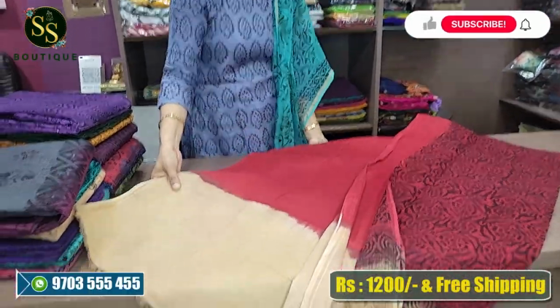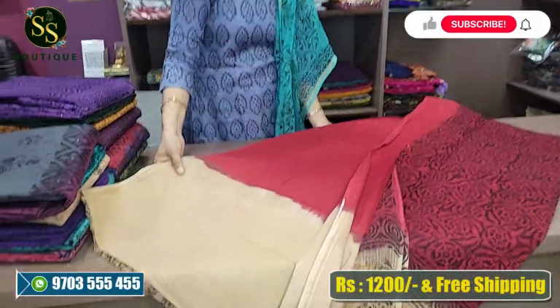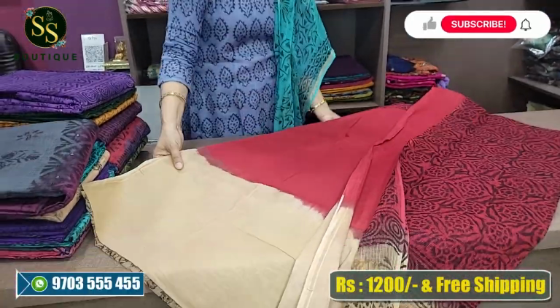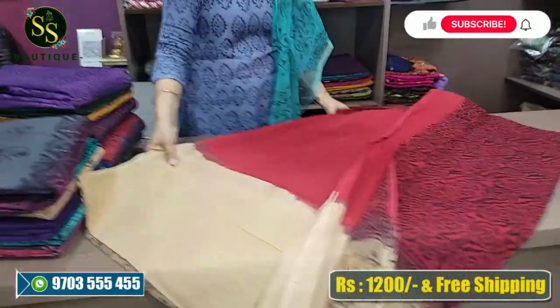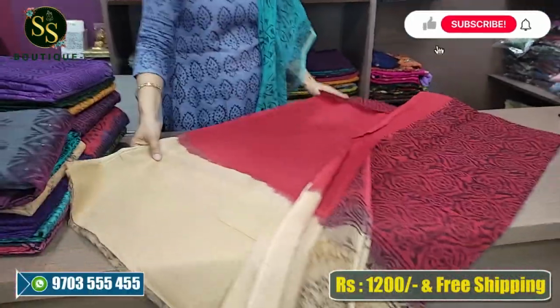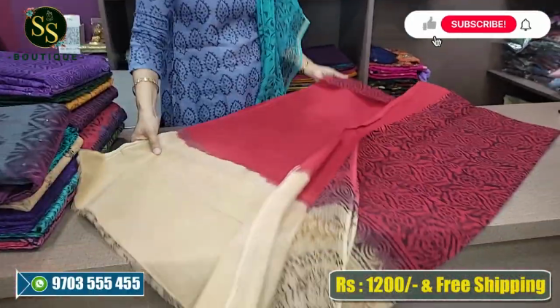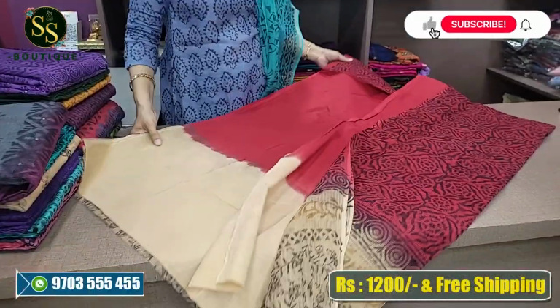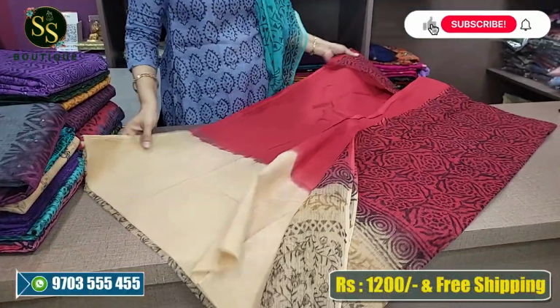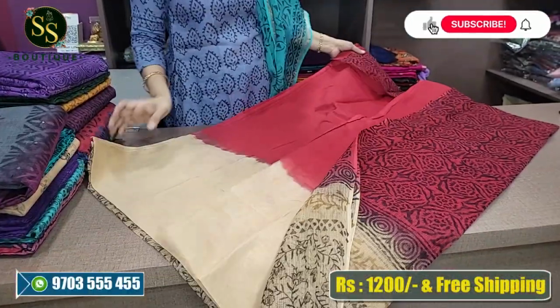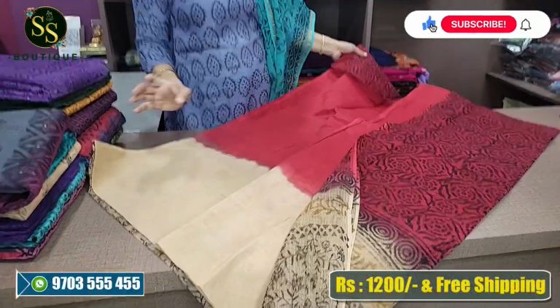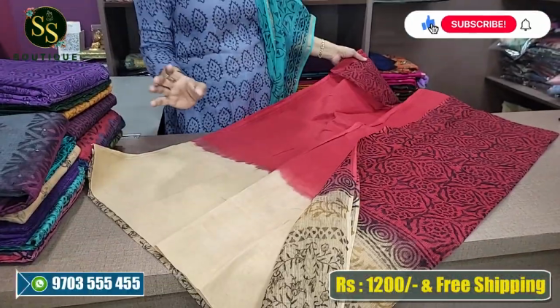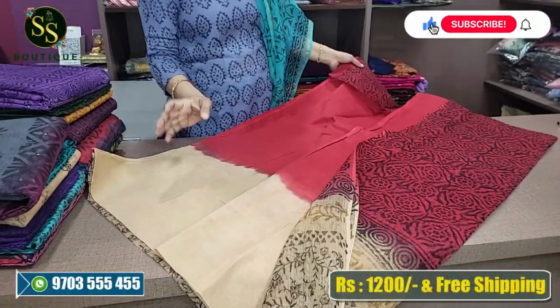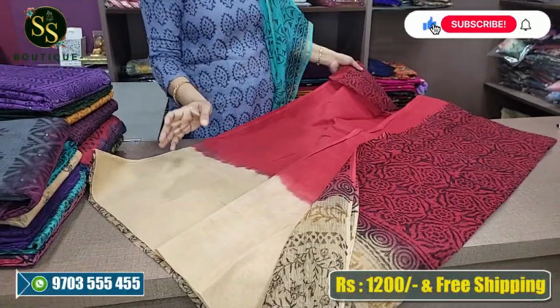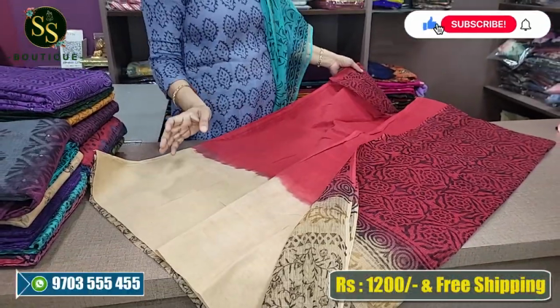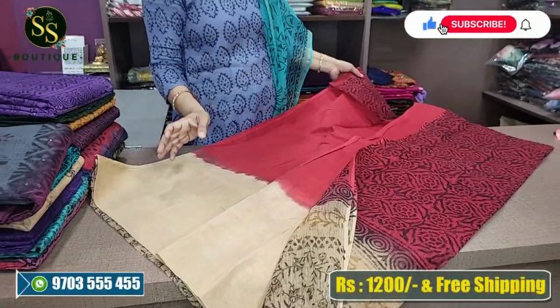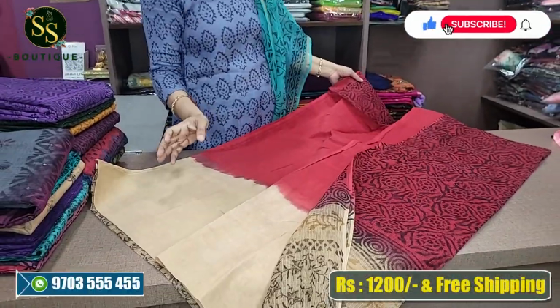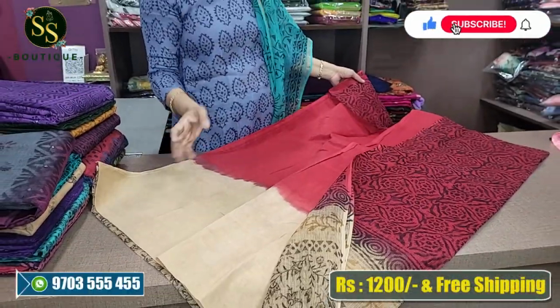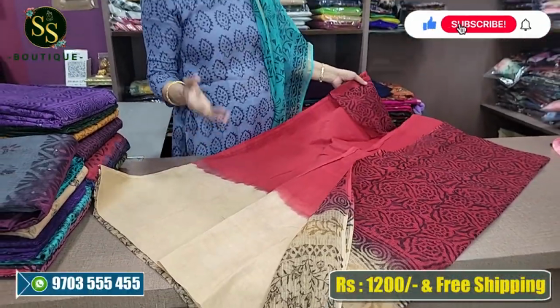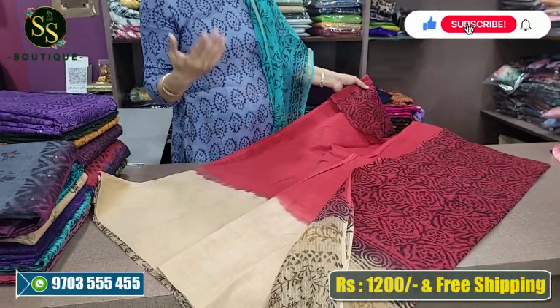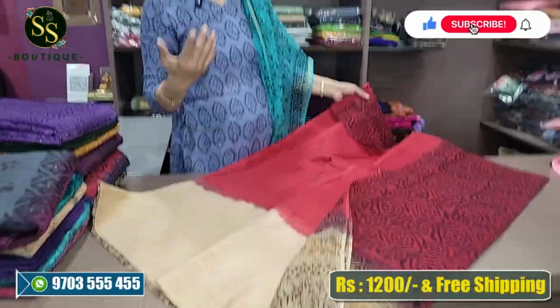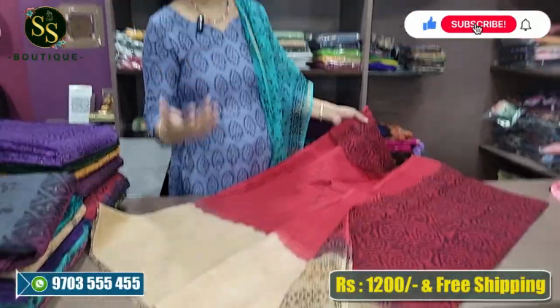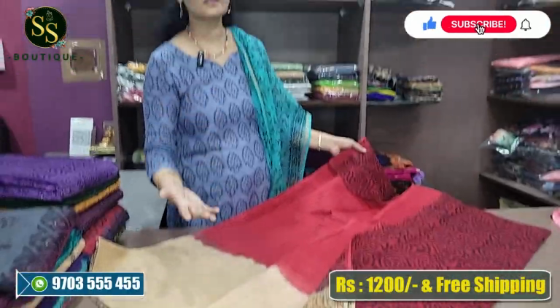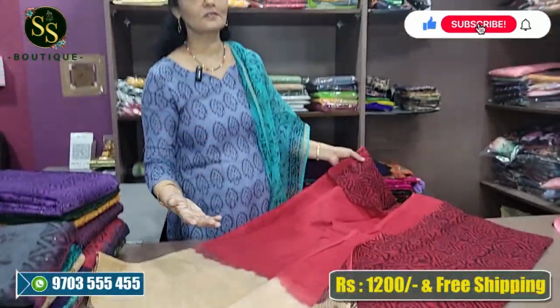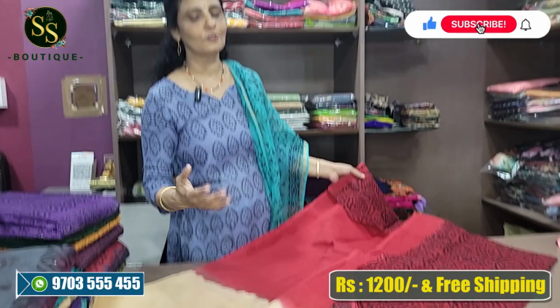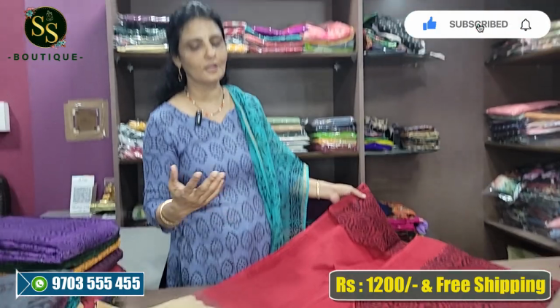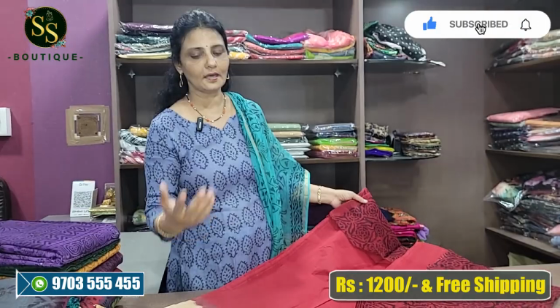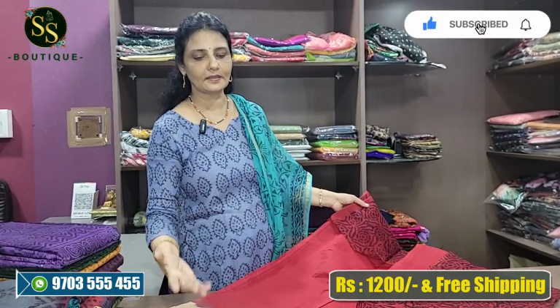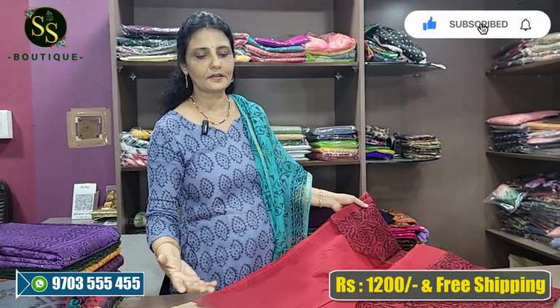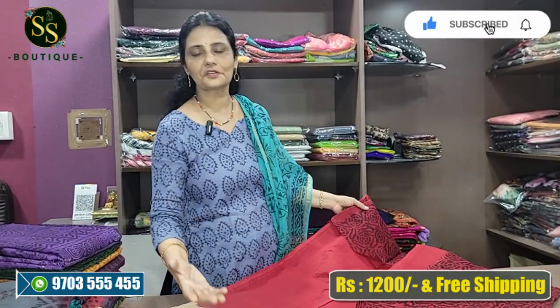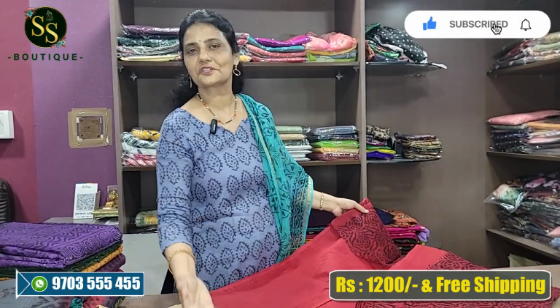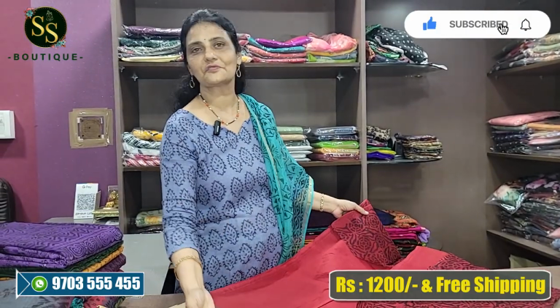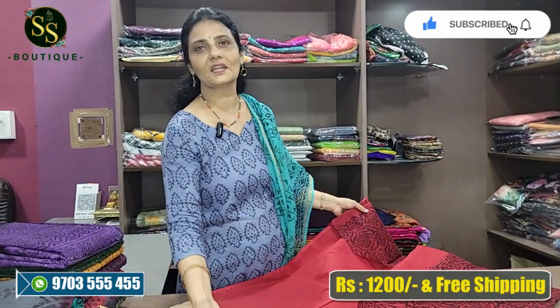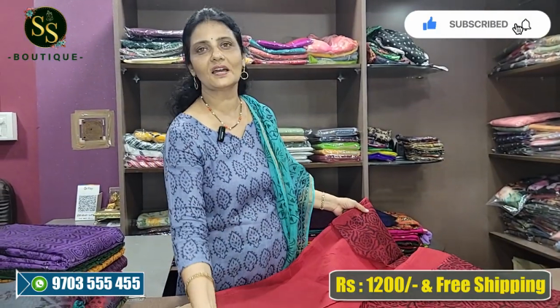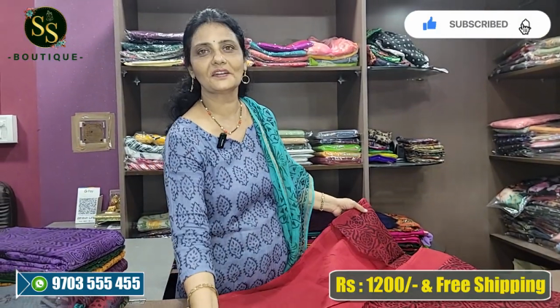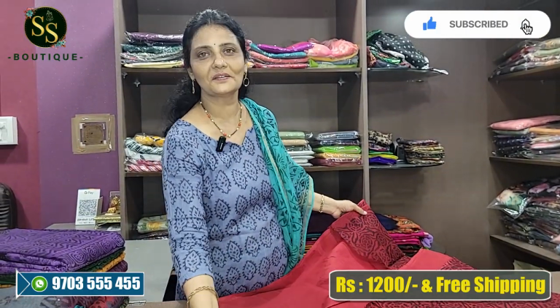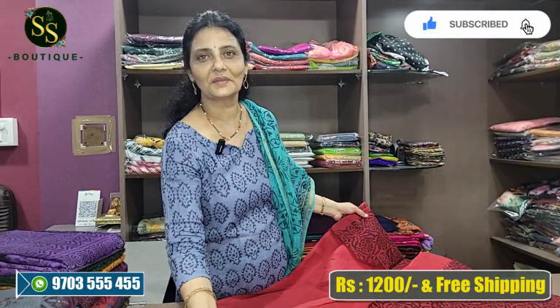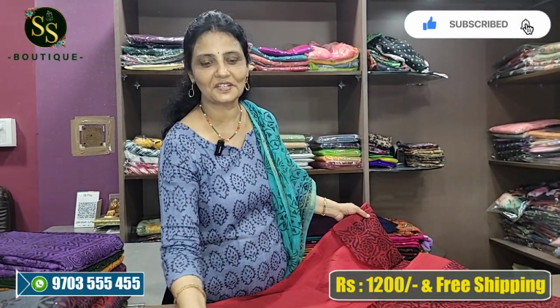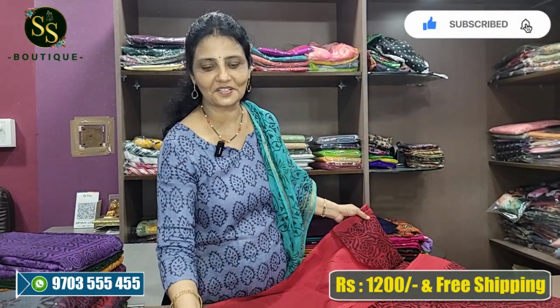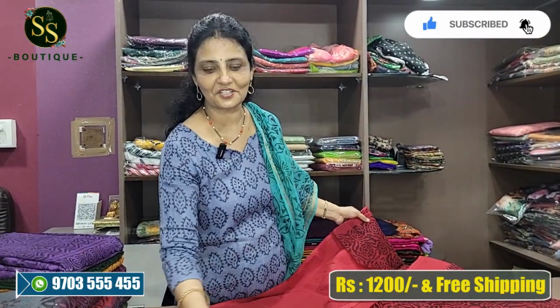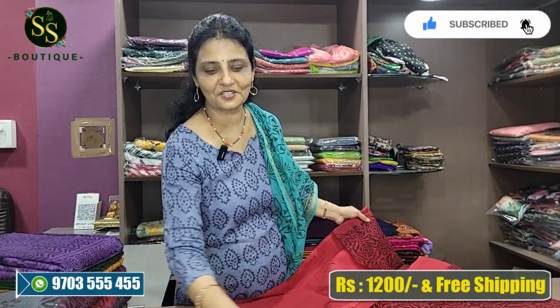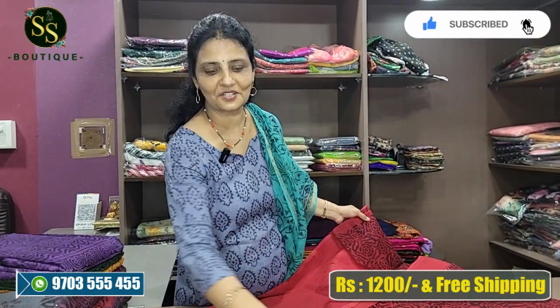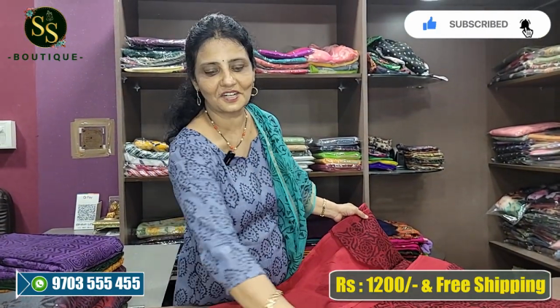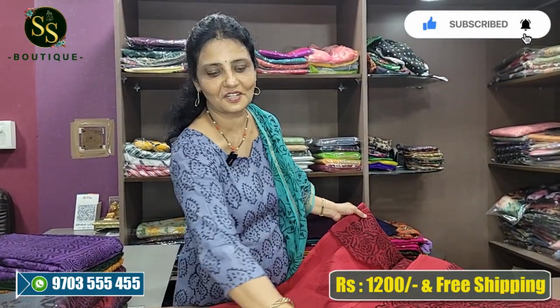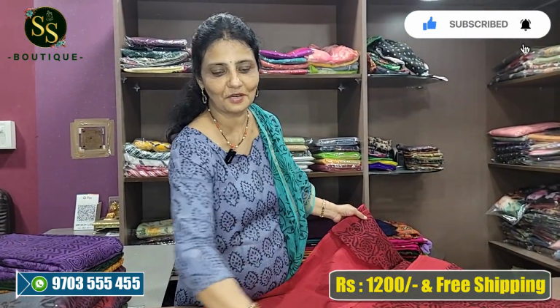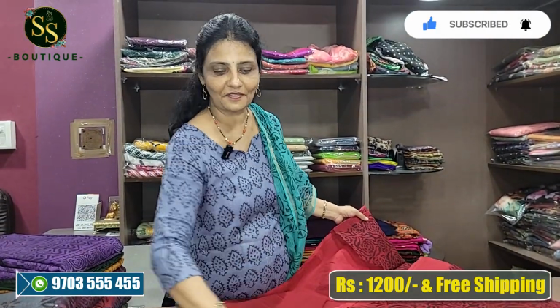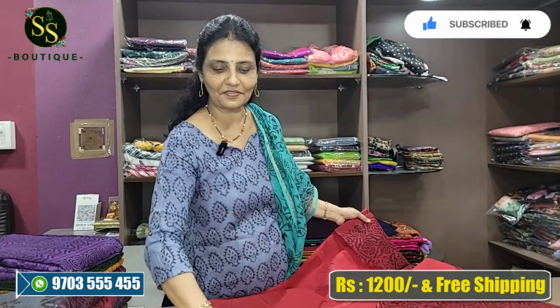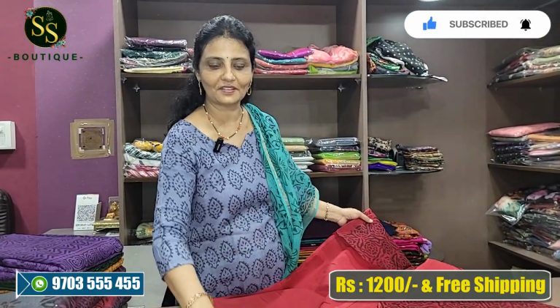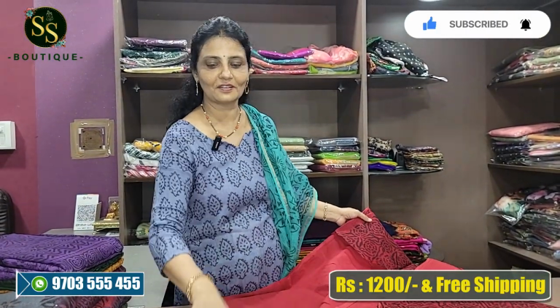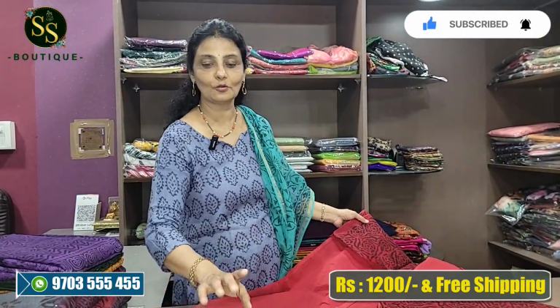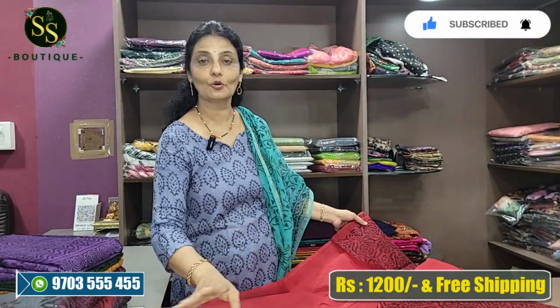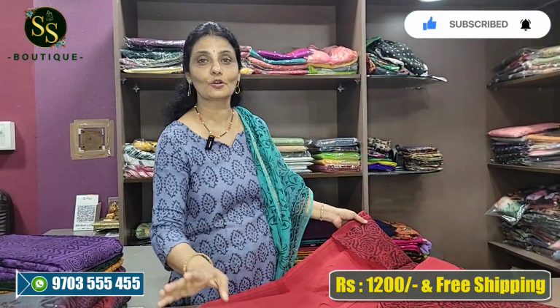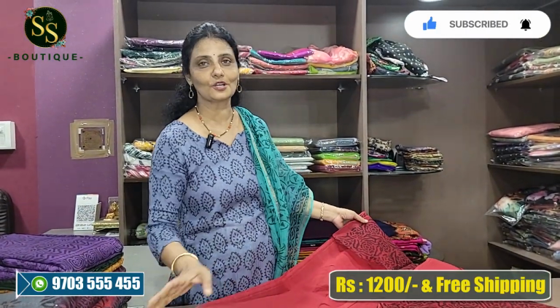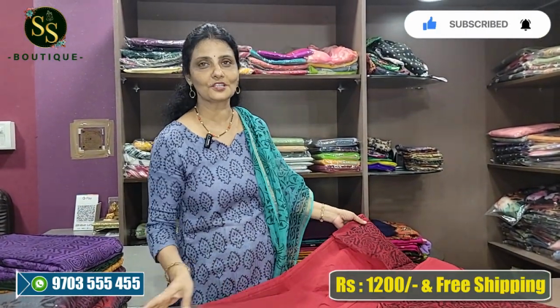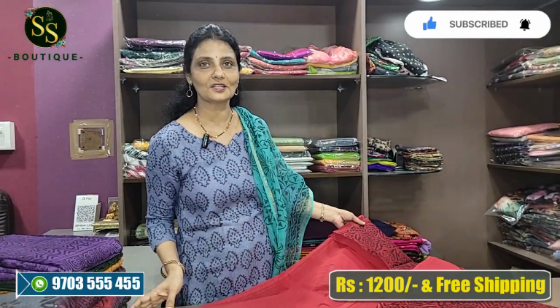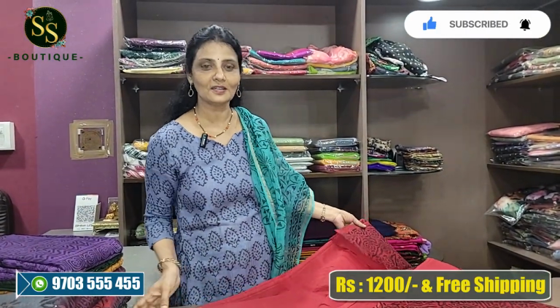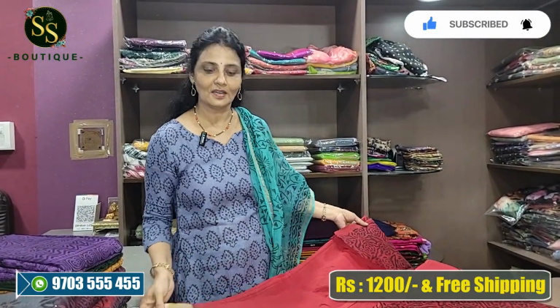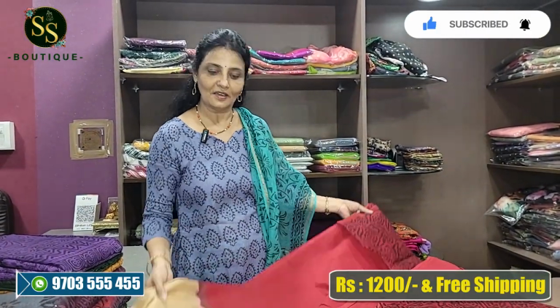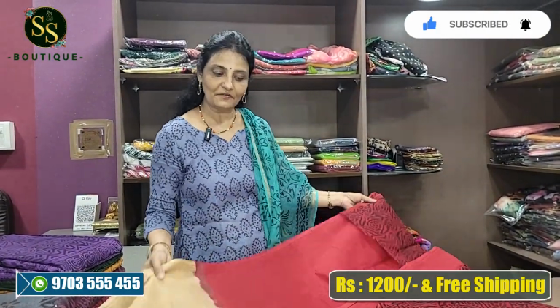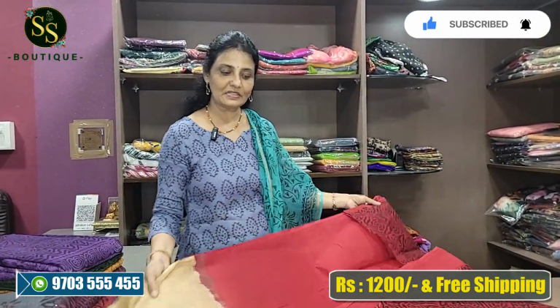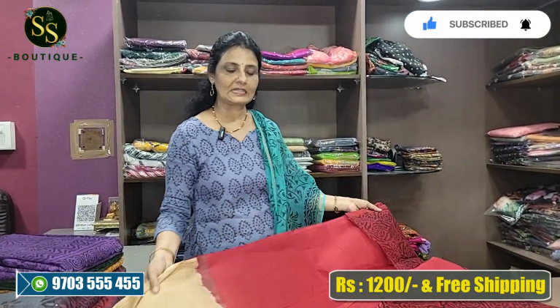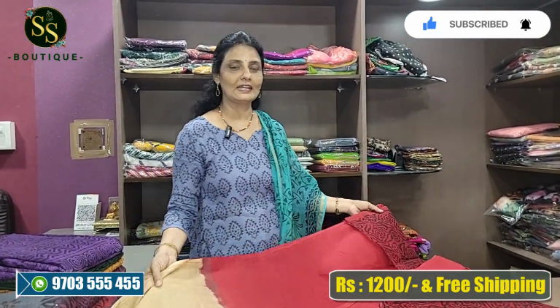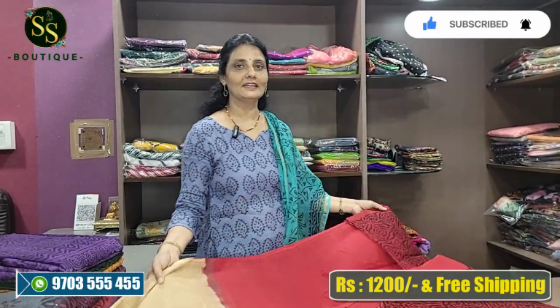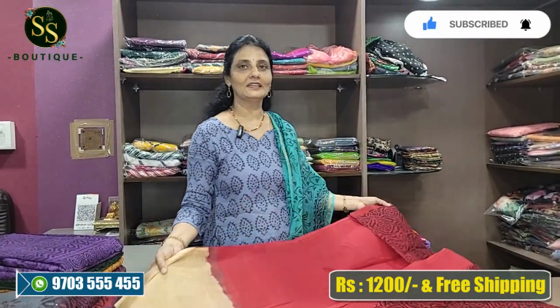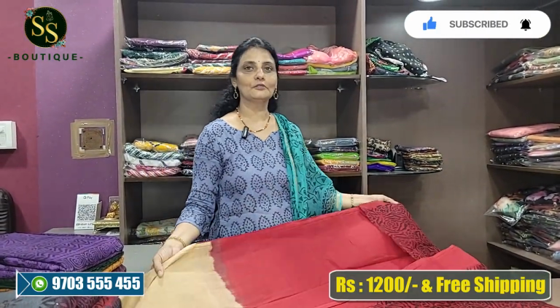The cost is also at a reasonable price — 1200 rupees — and it comes with a width lining as well.